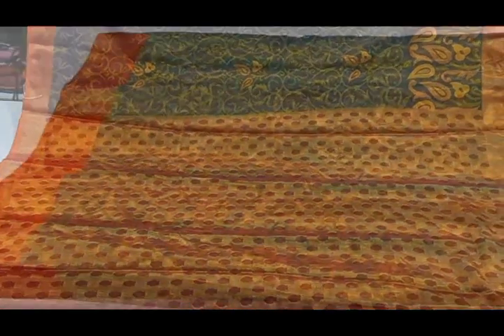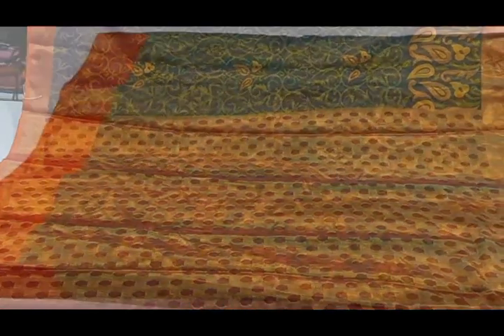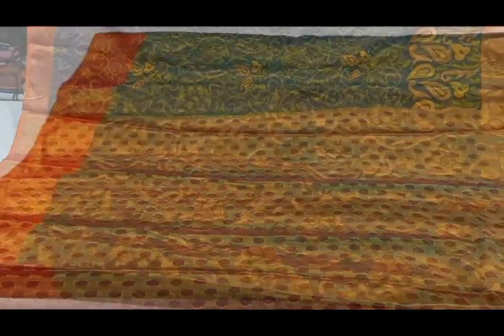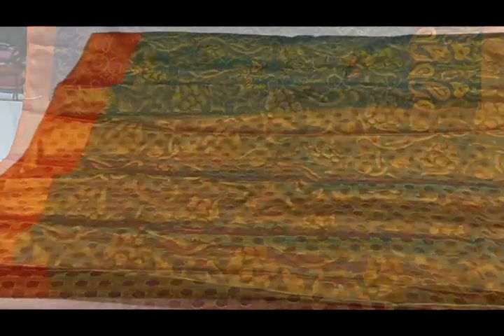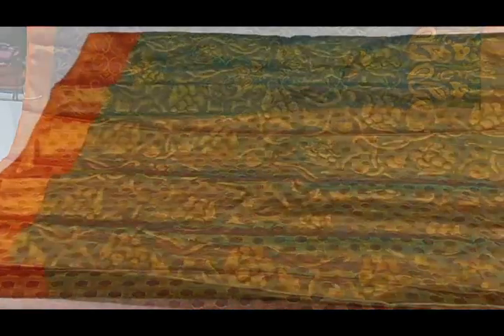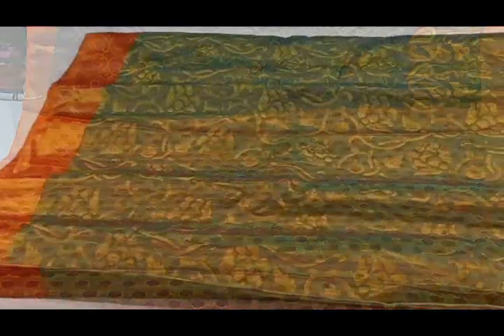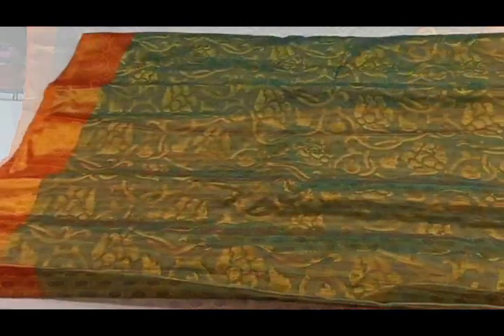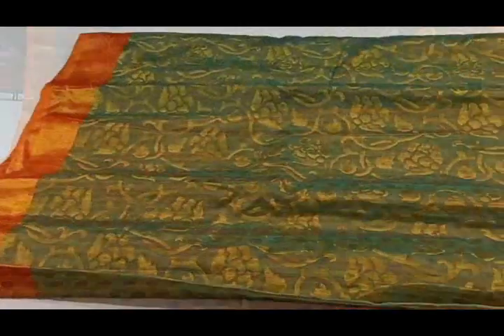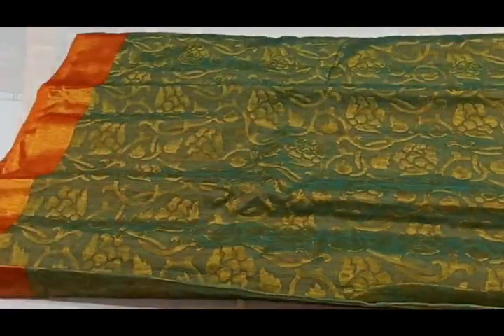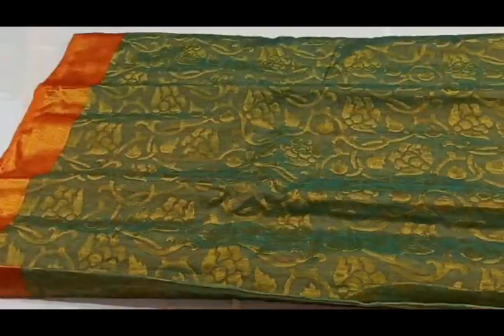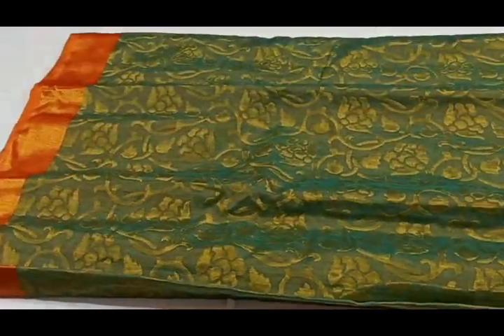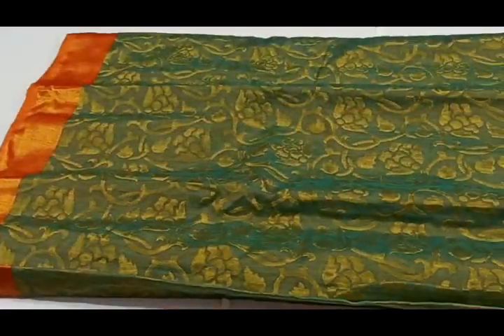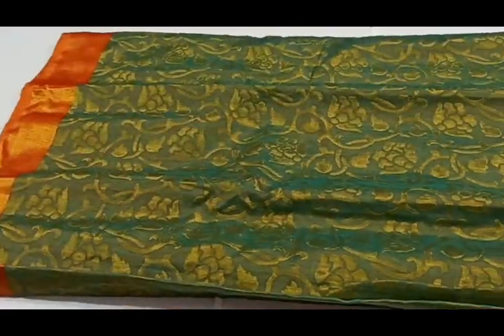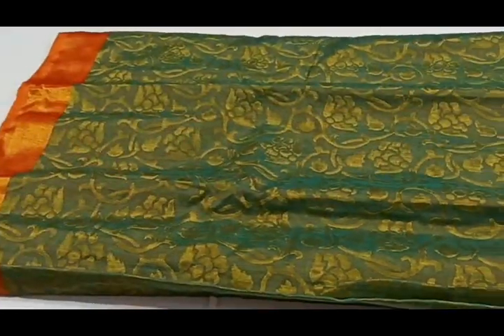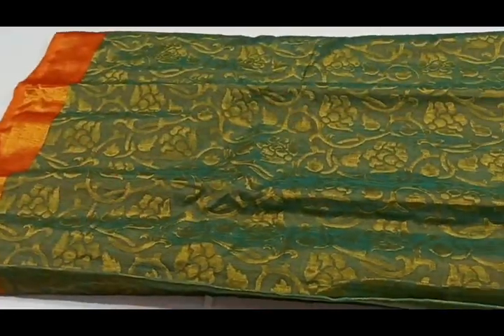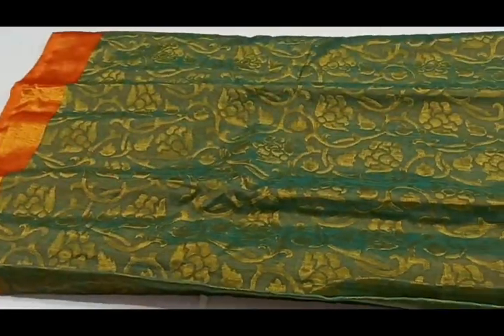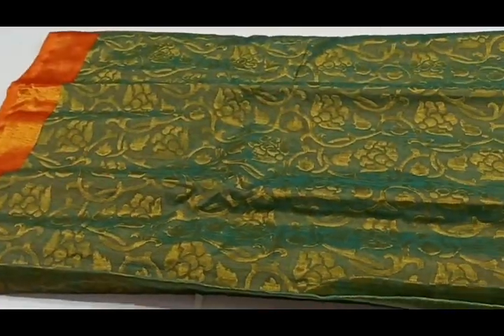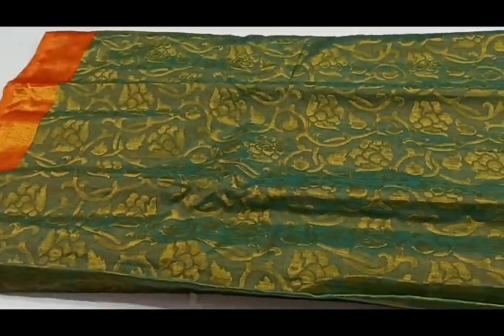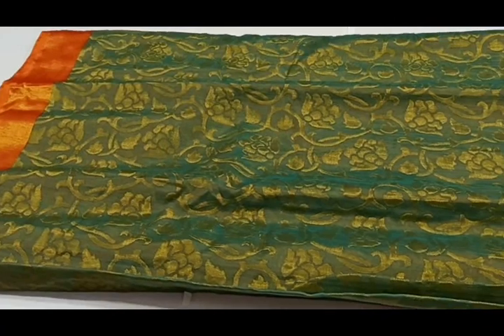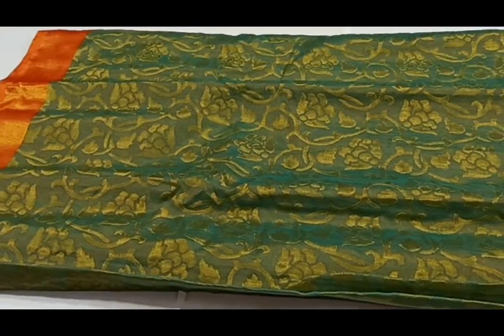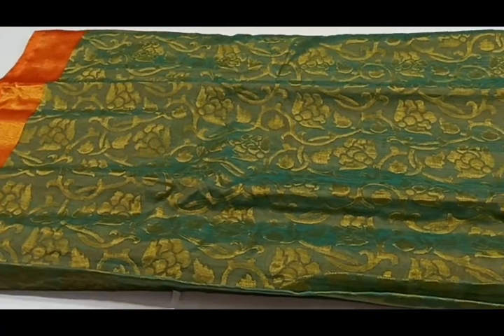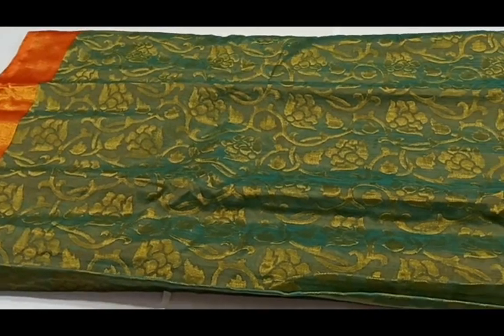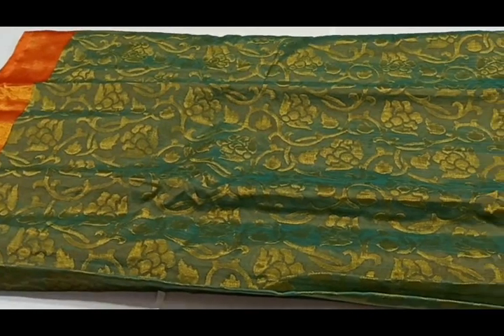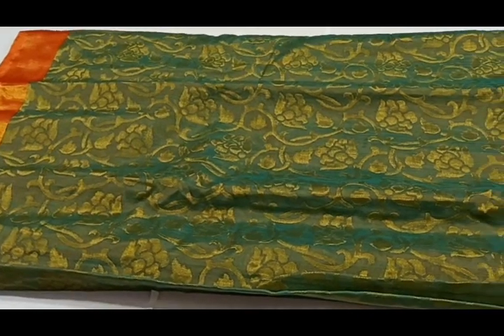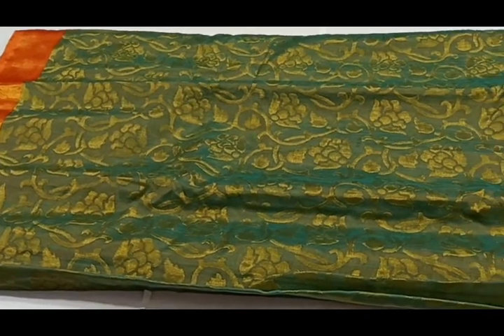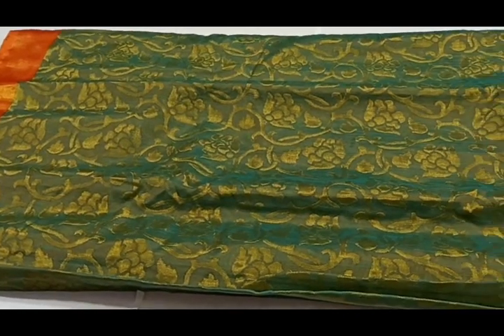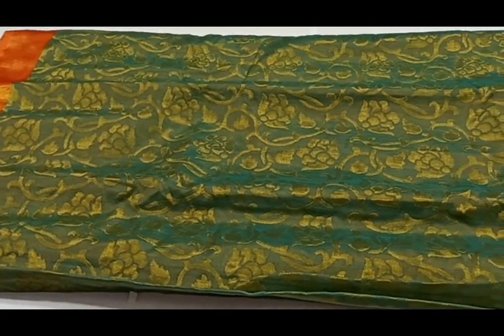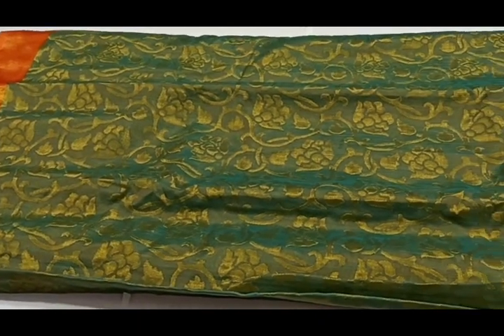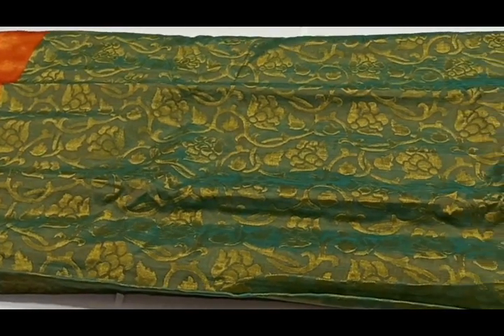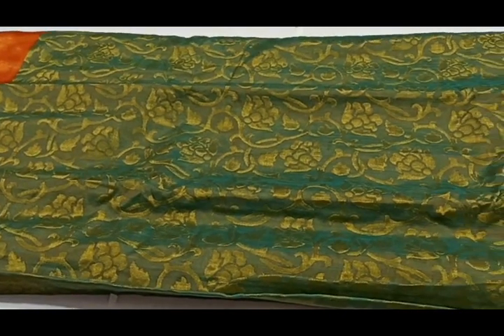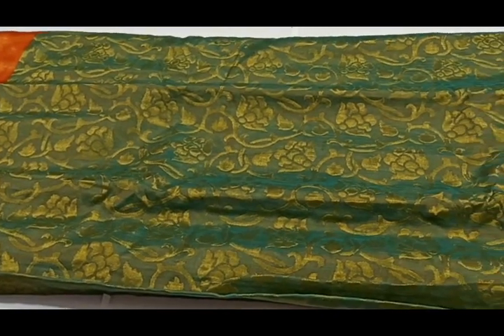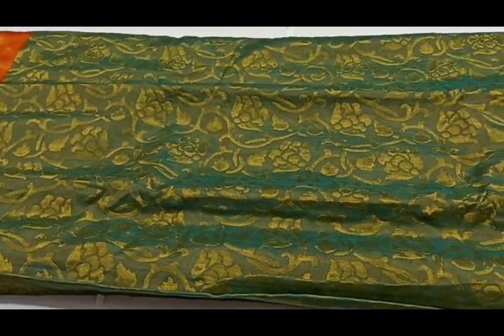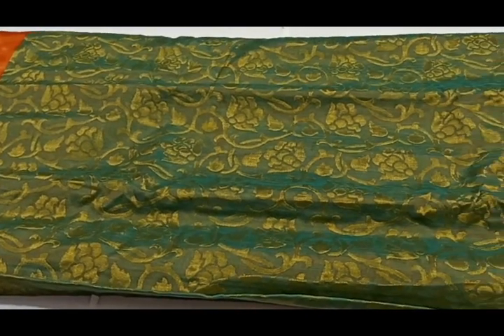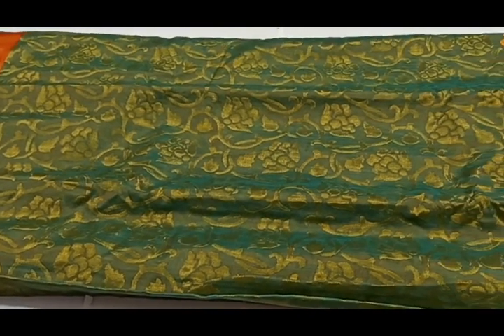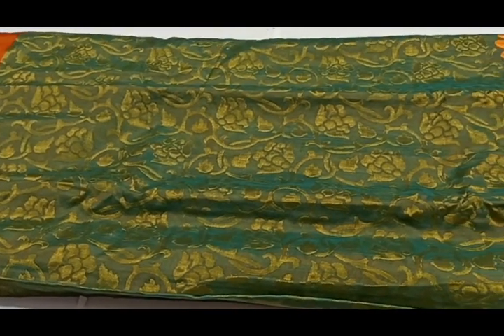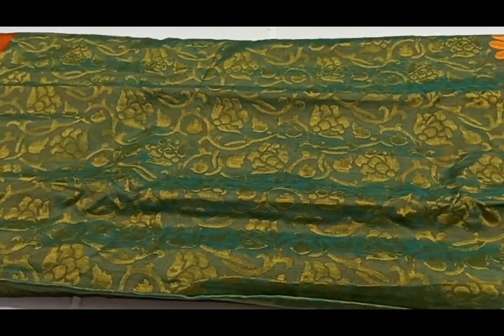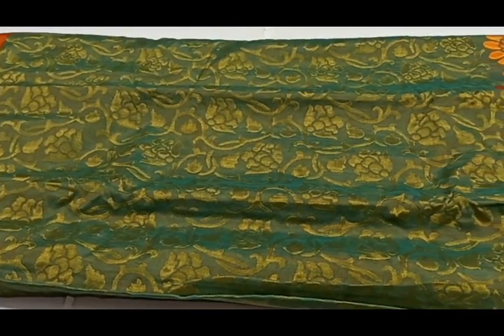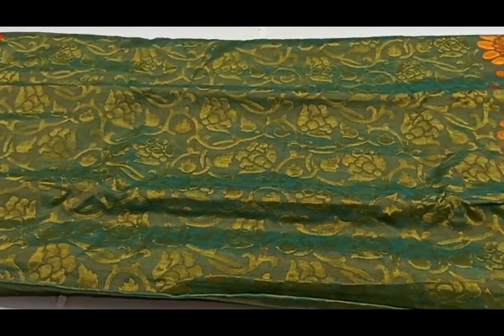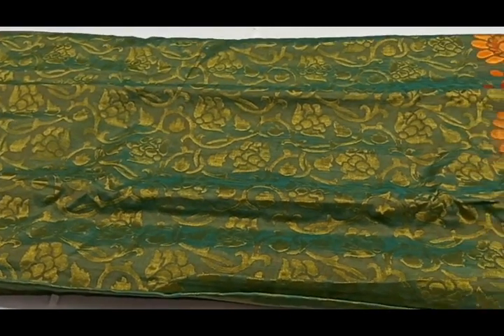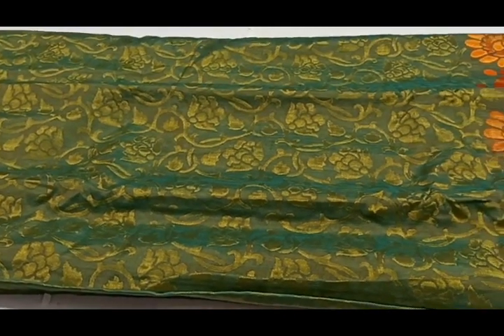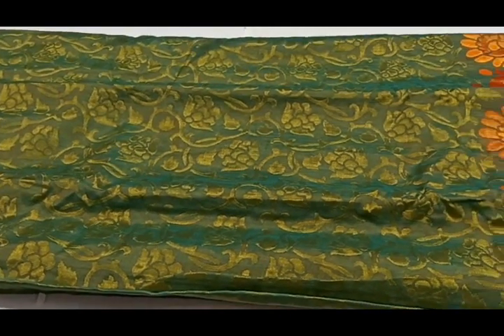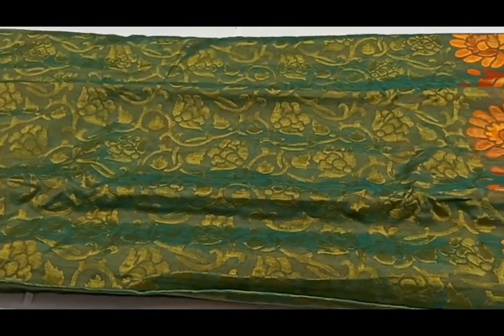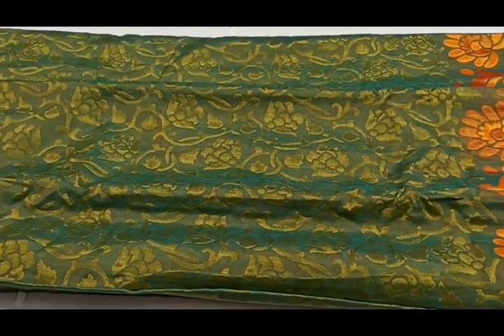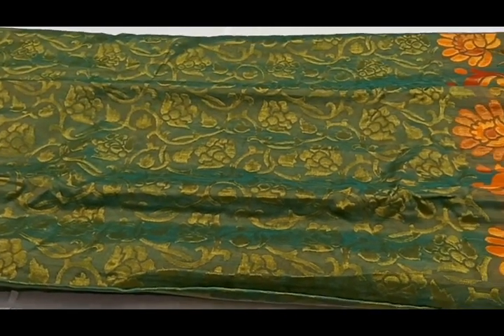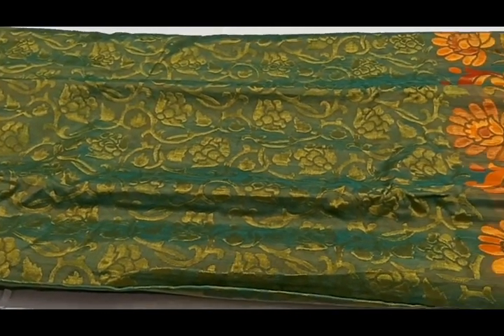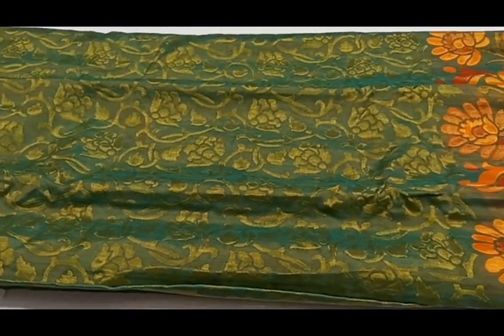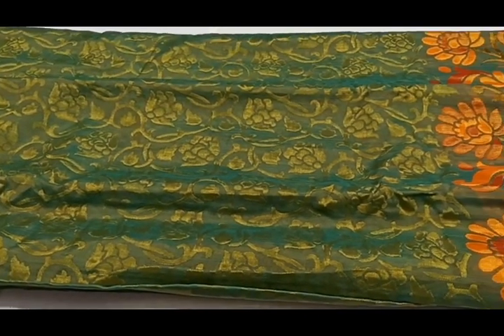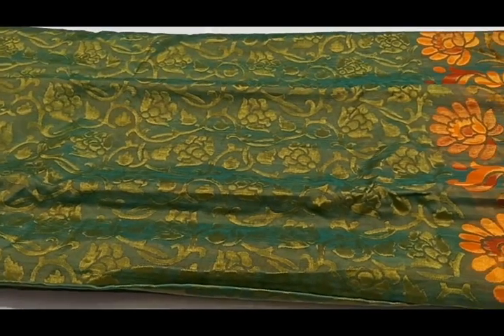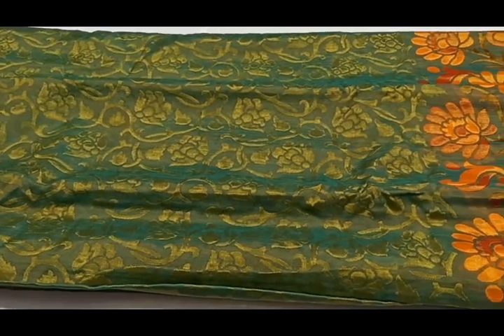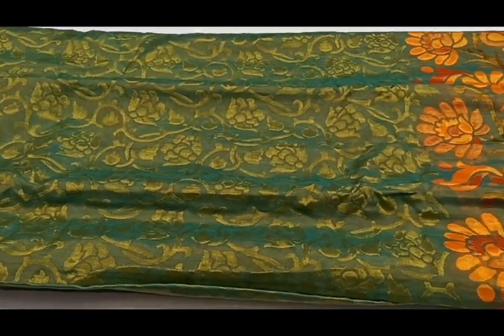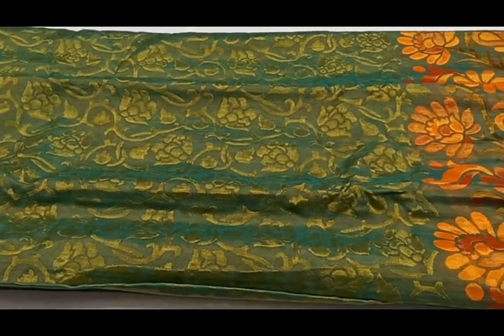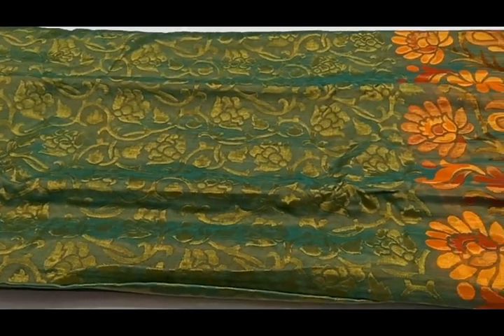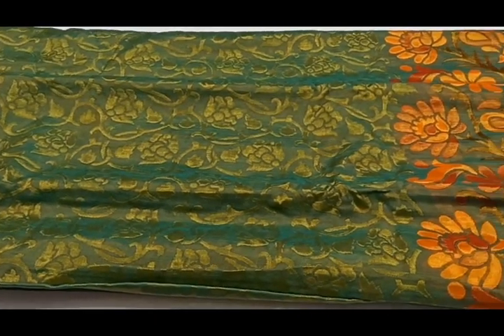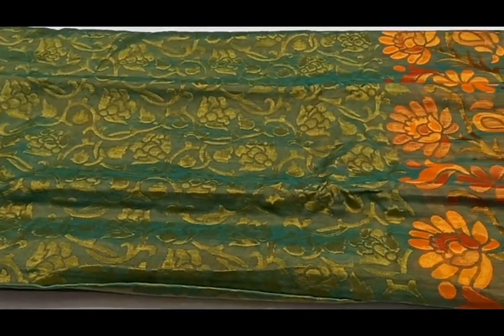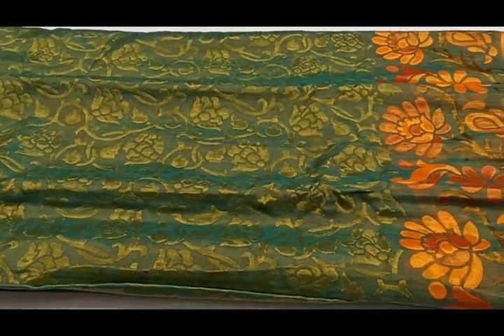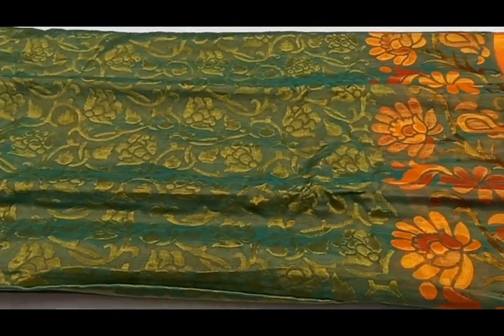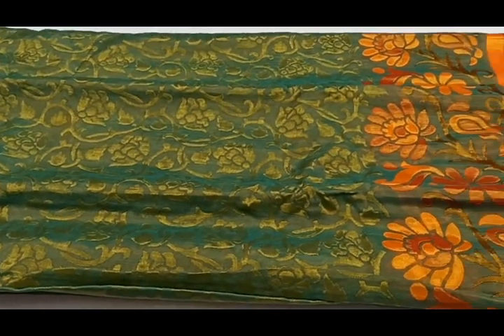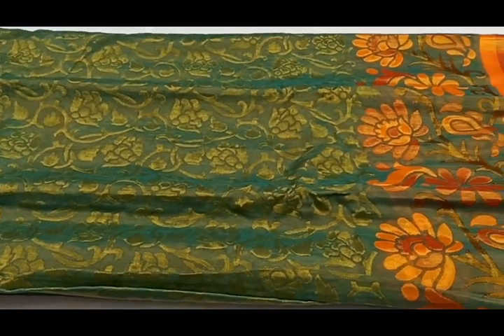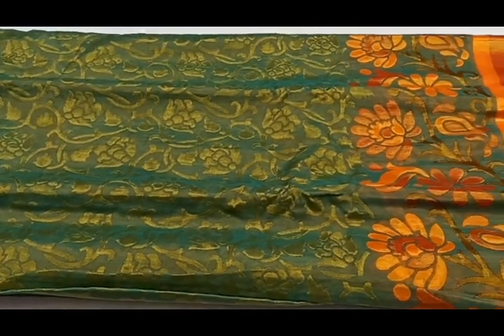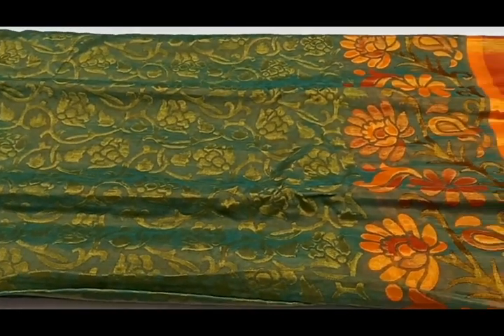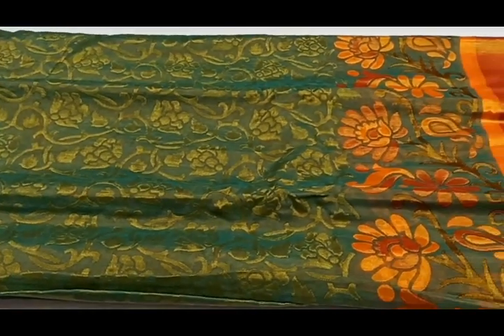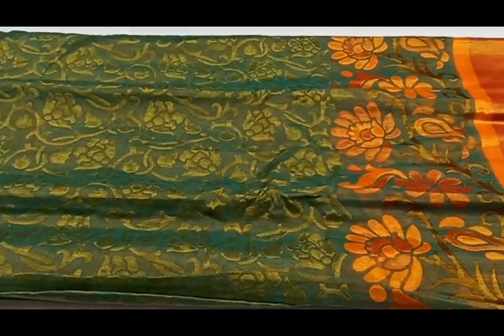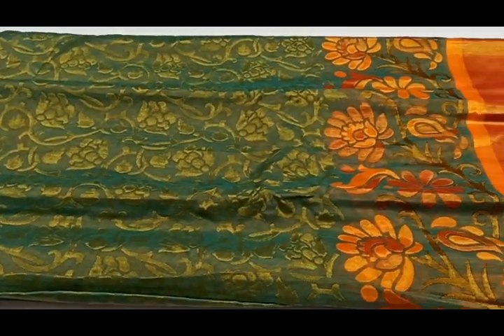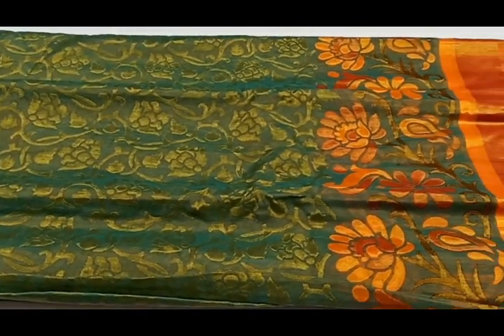This piece is a green and orange color combination with floral weaving and blue blouse contrast color.